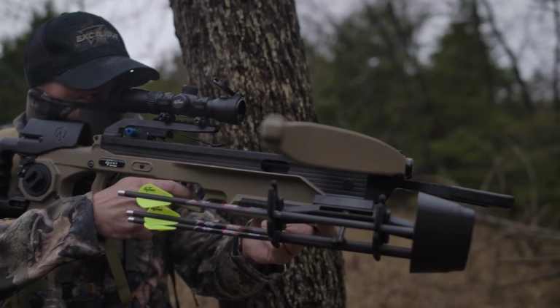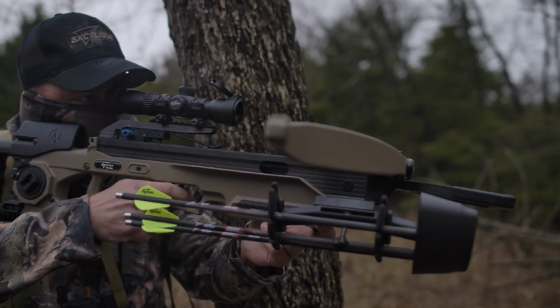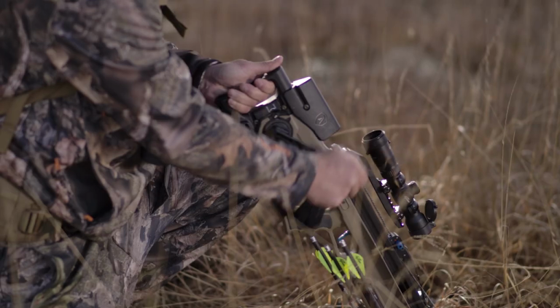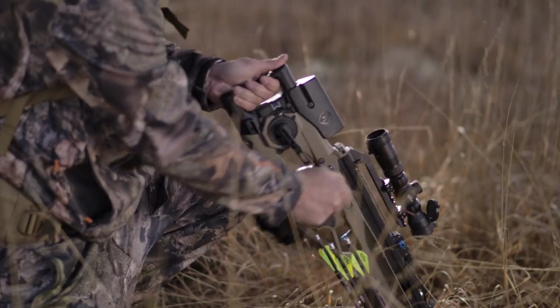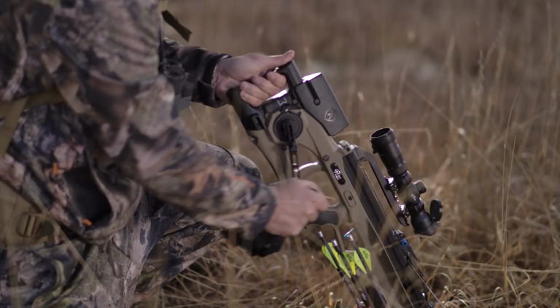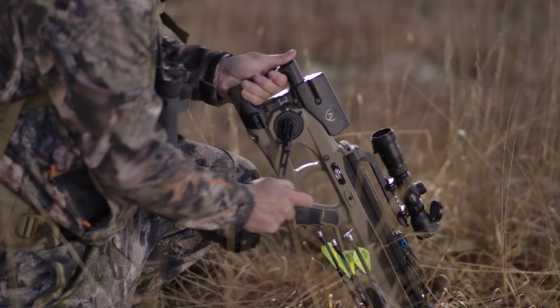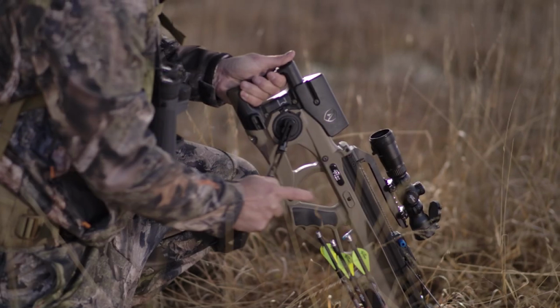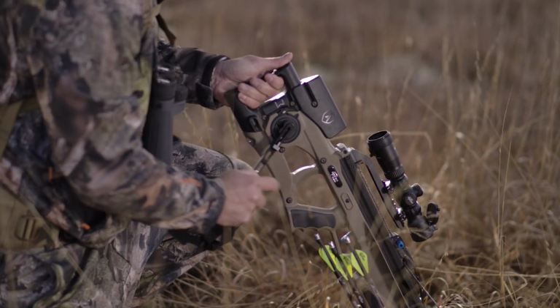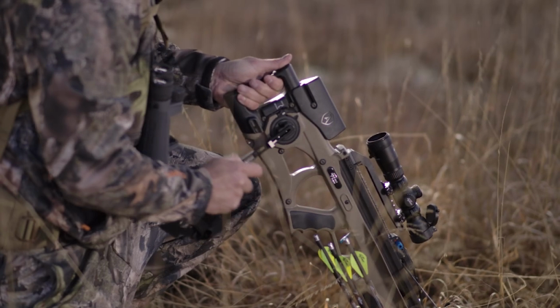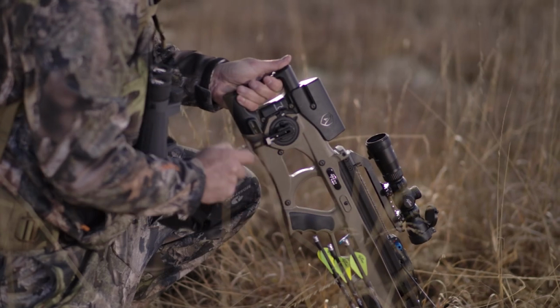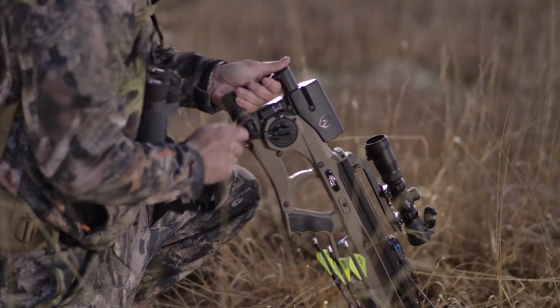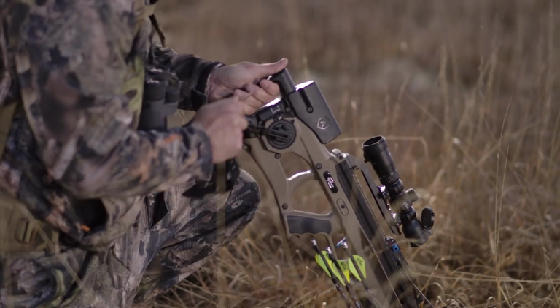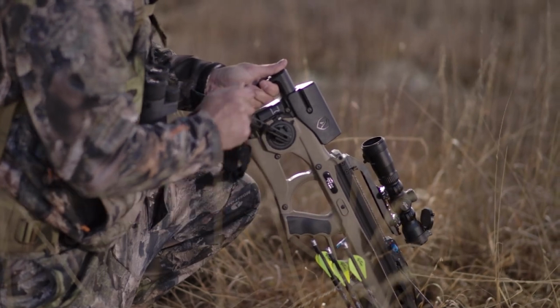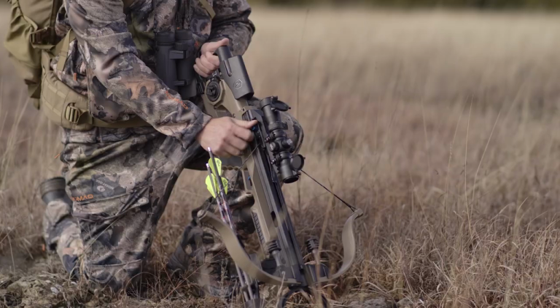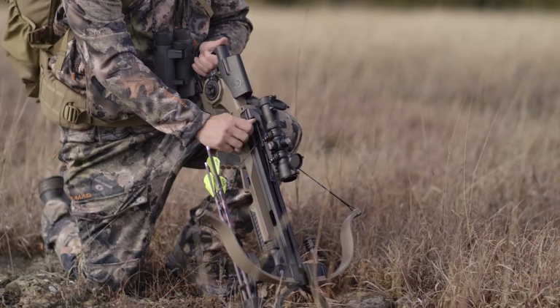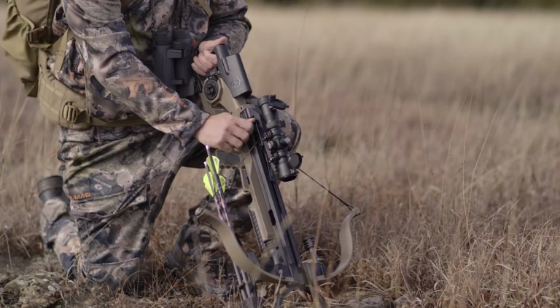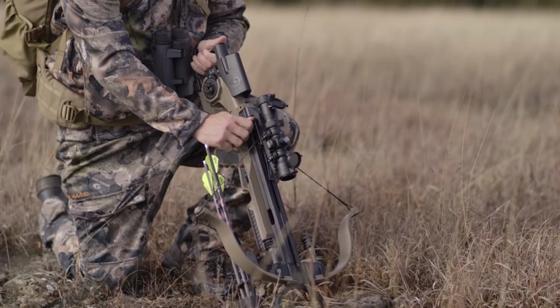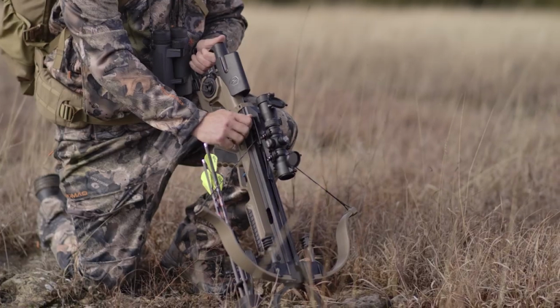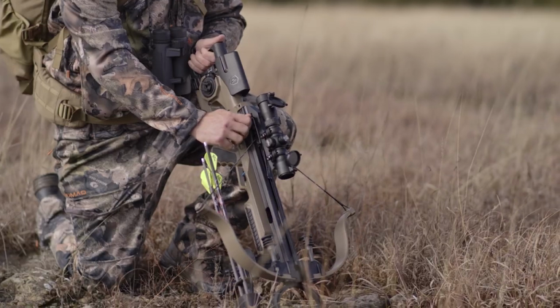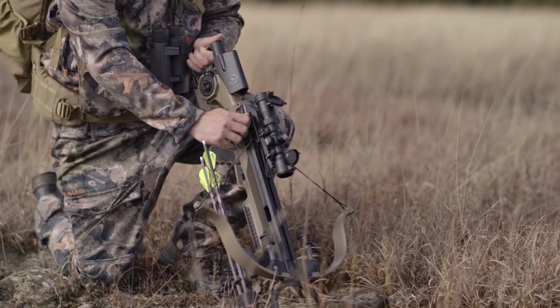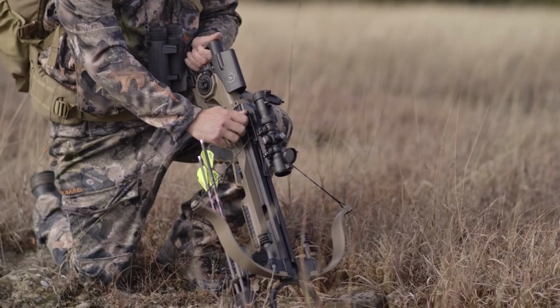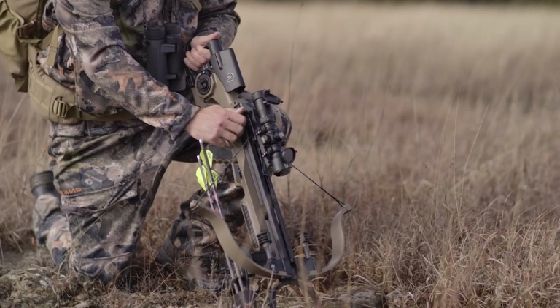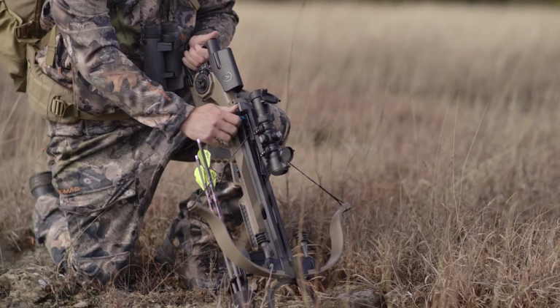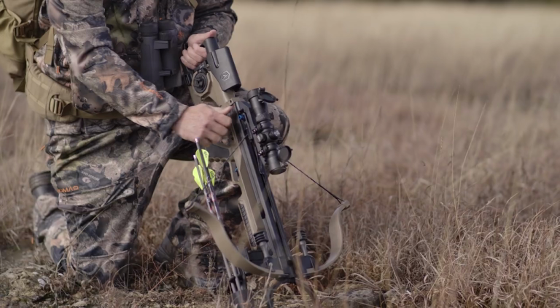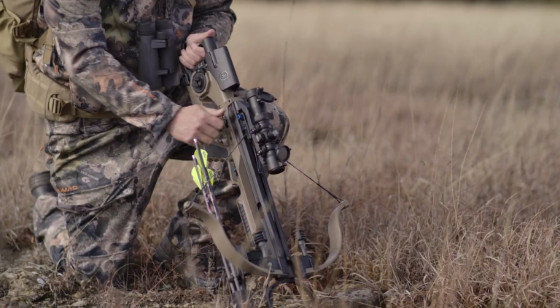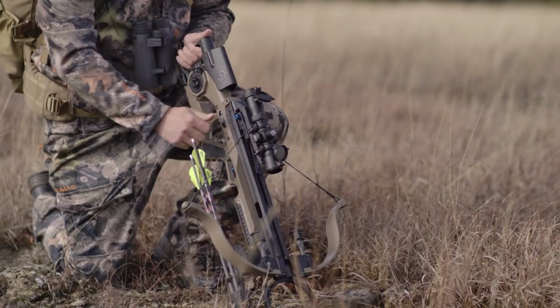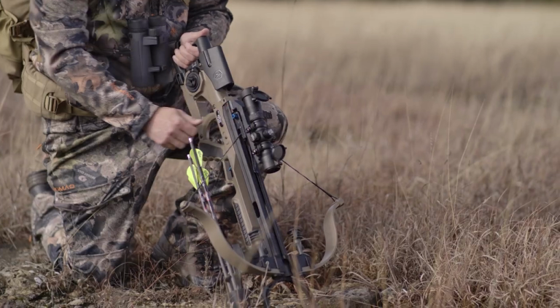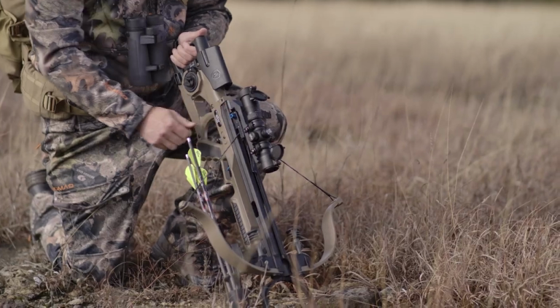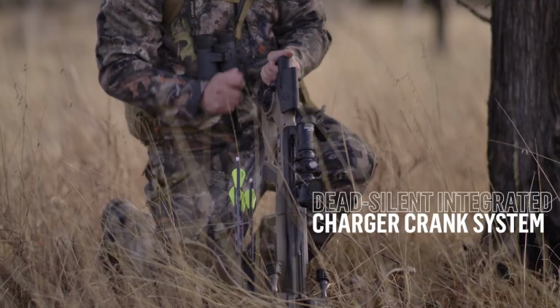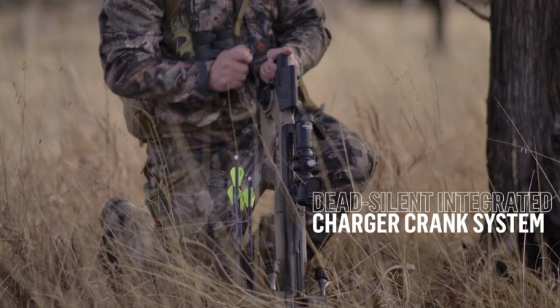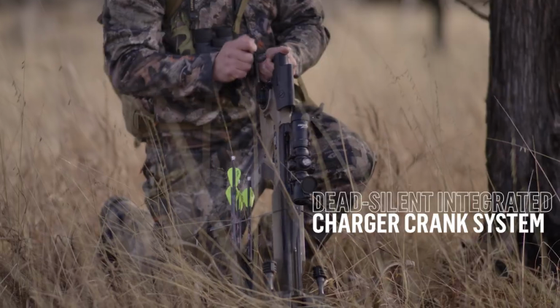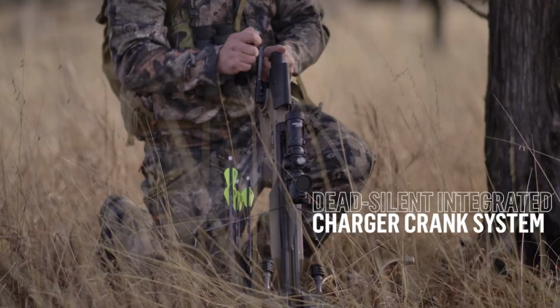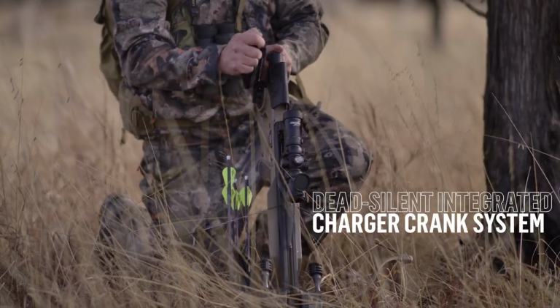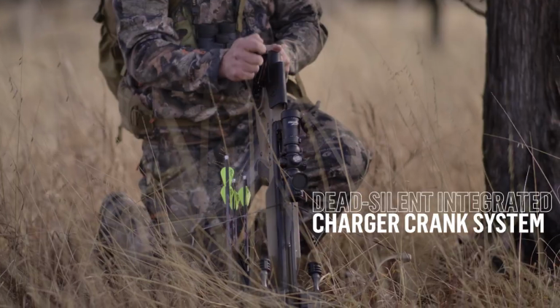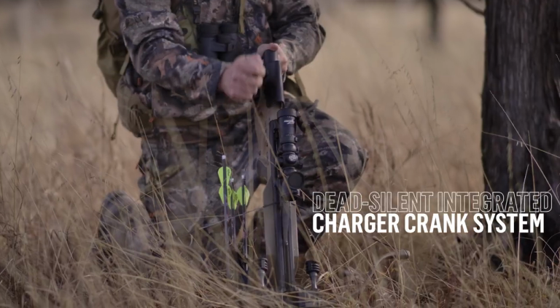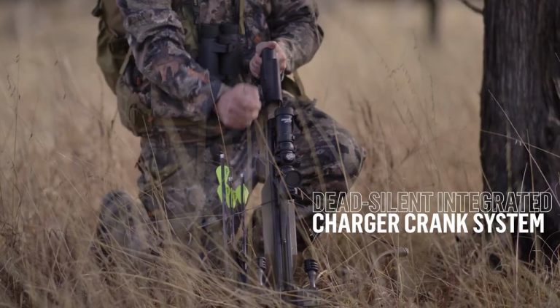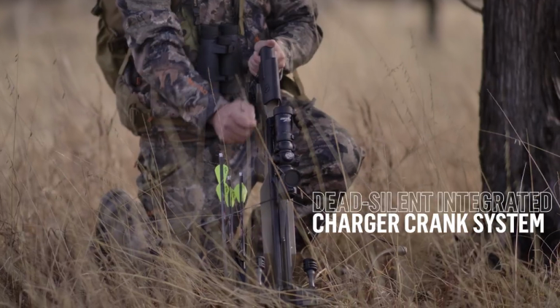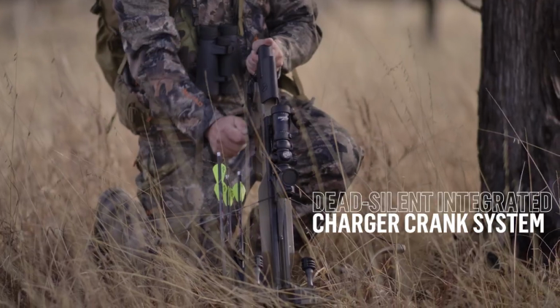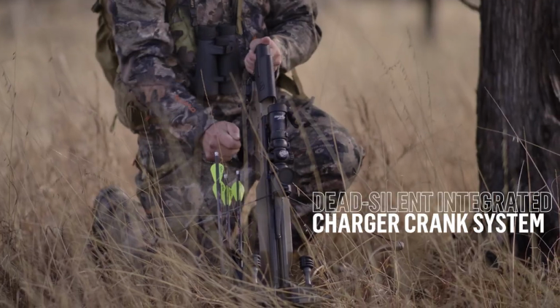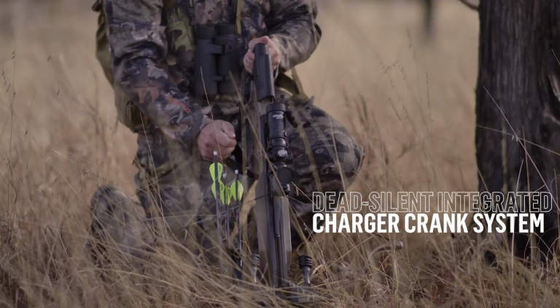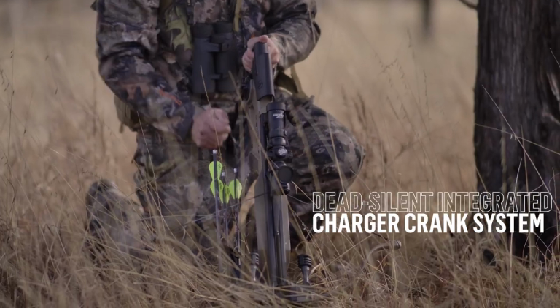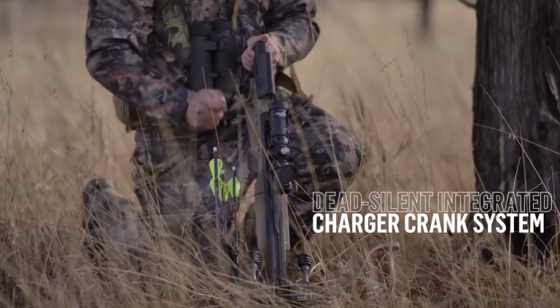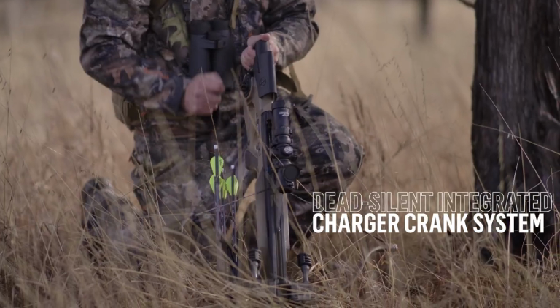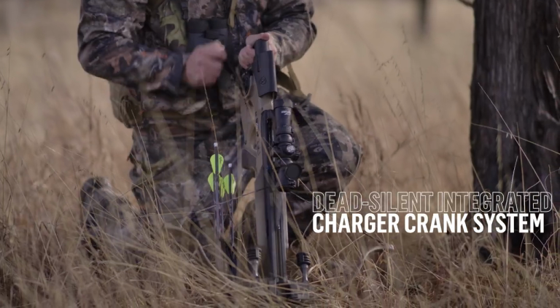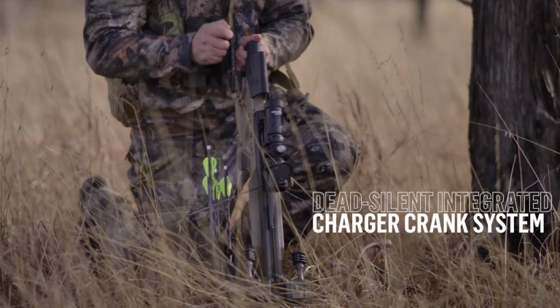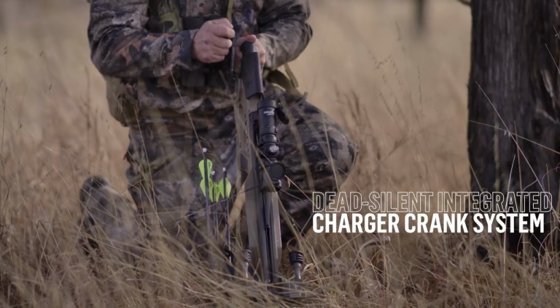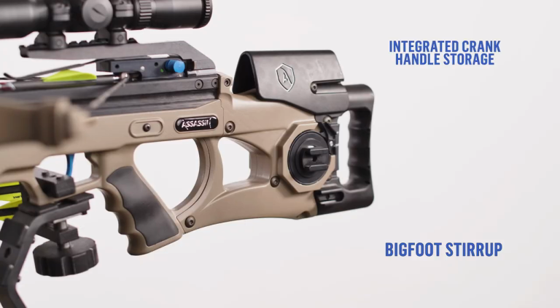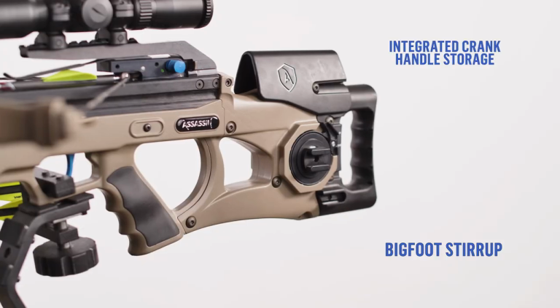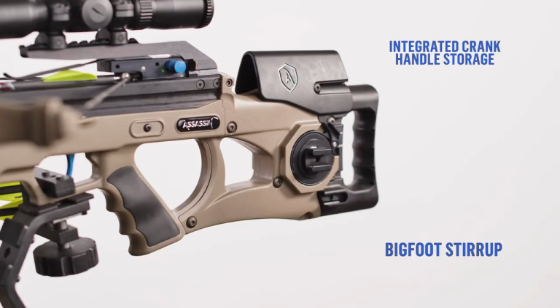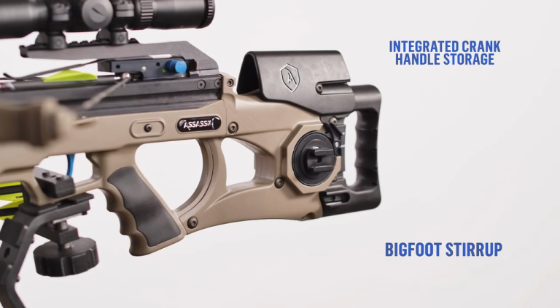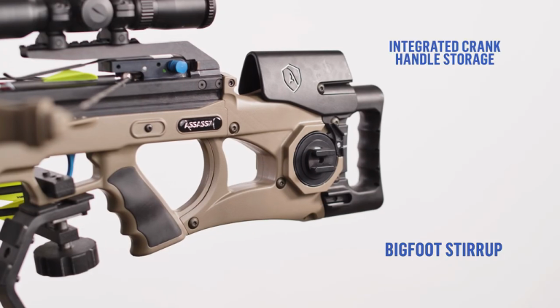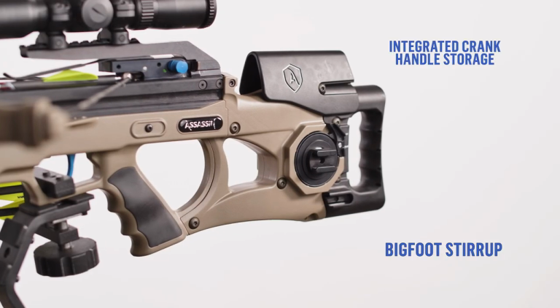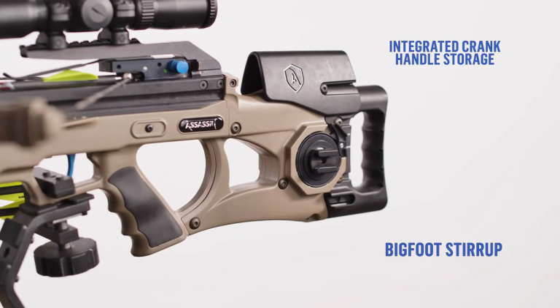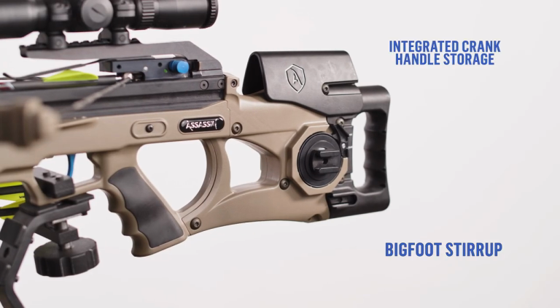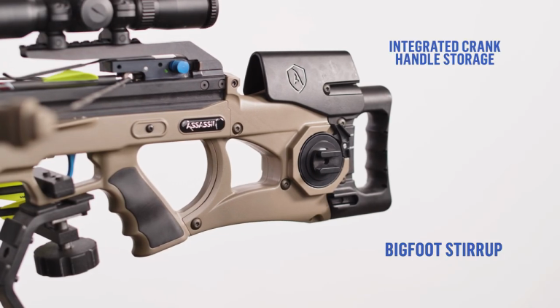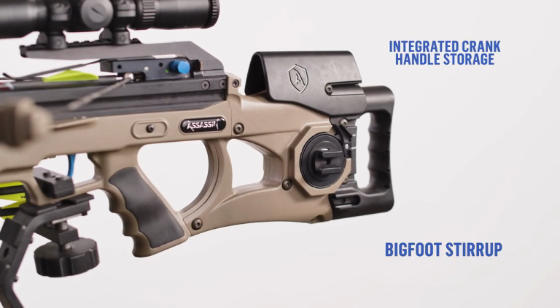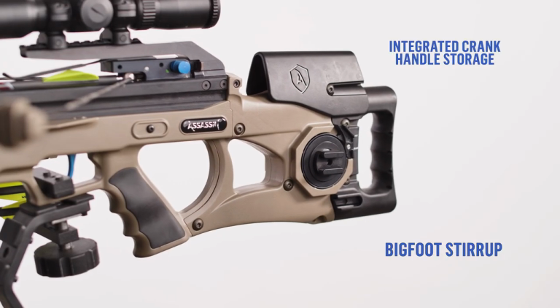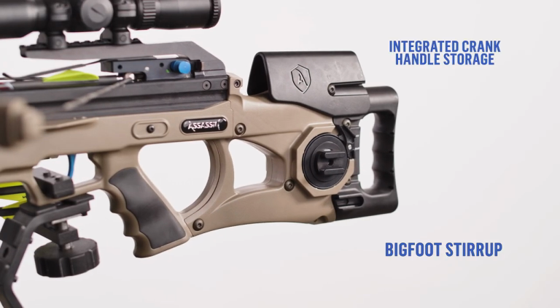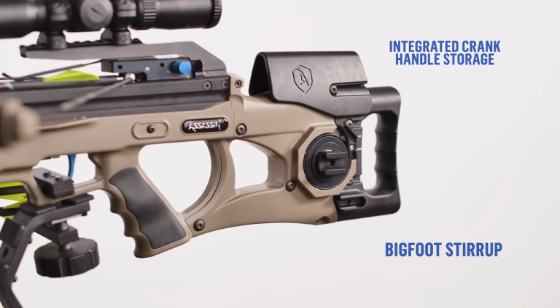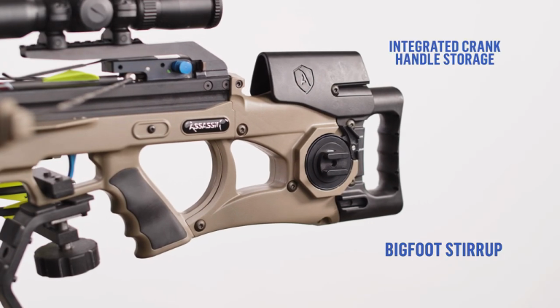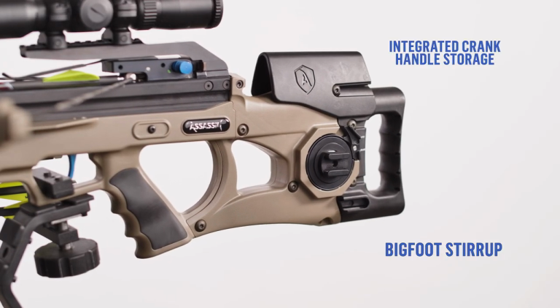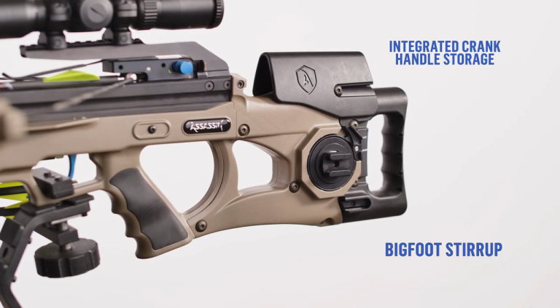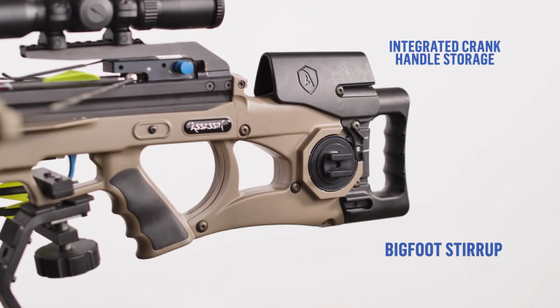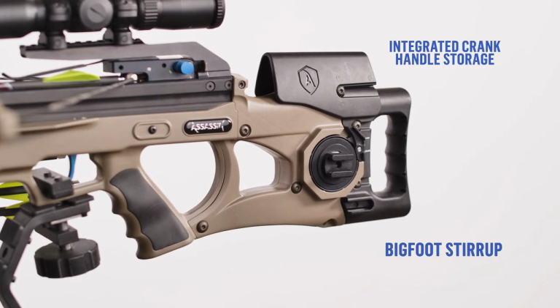Load and even quickly reload anywhere with the dead-silent efficiency of our integrated charger crank system.